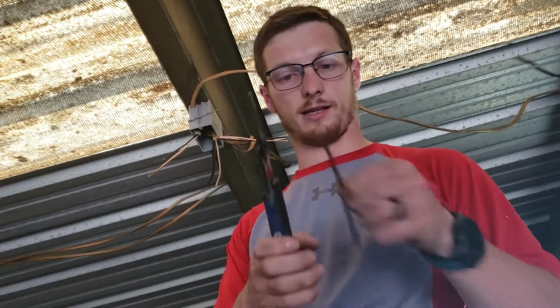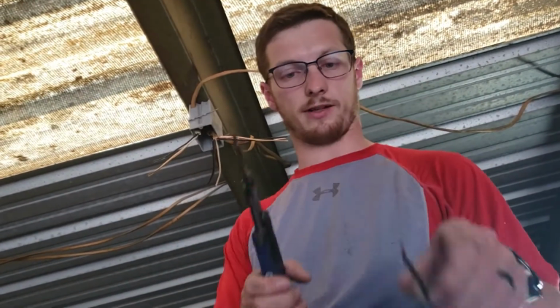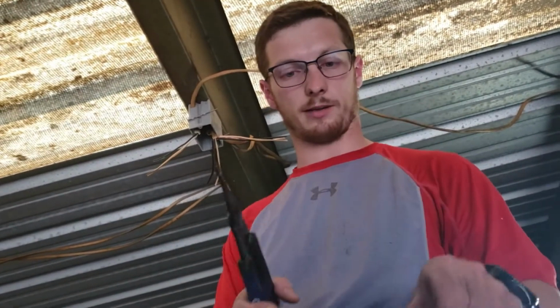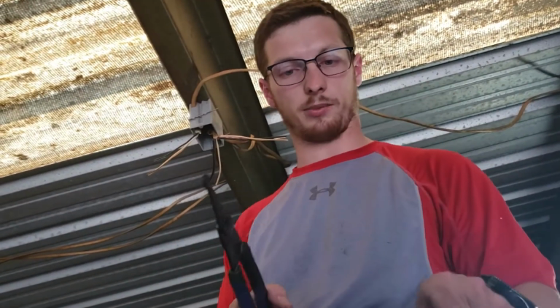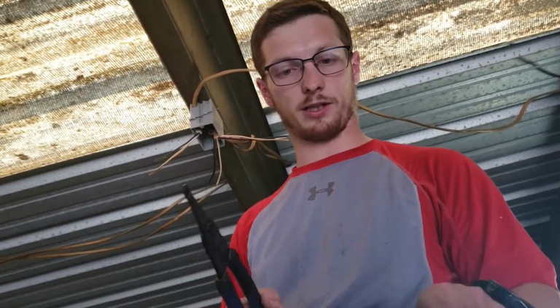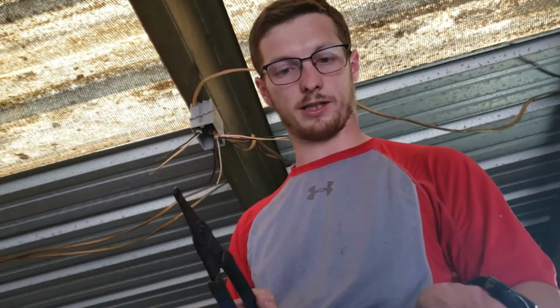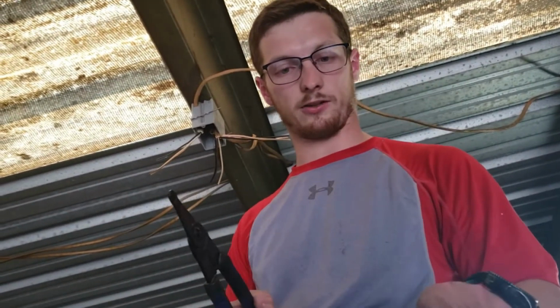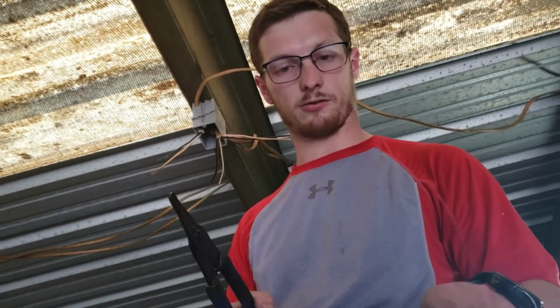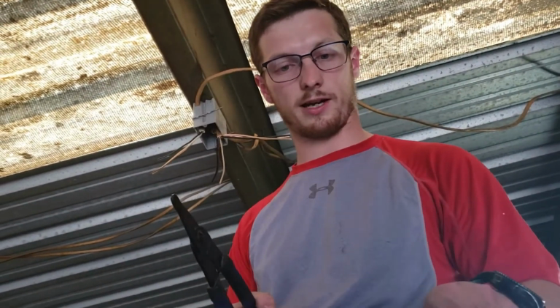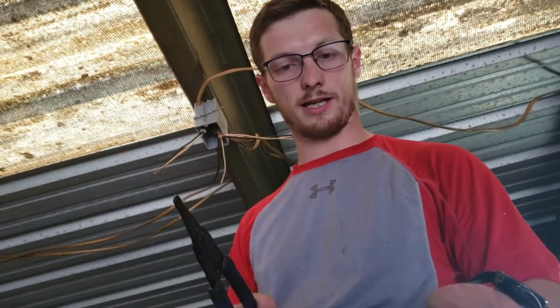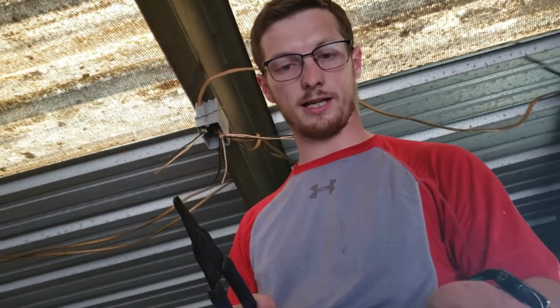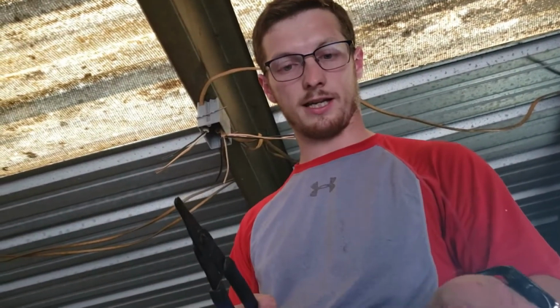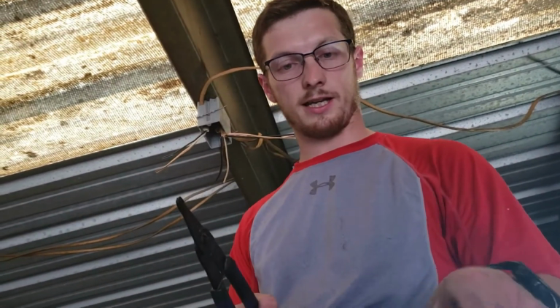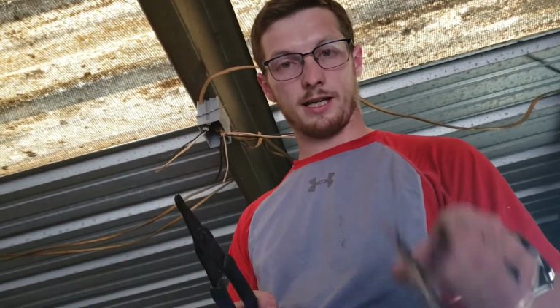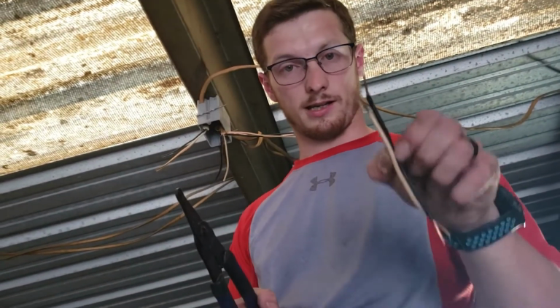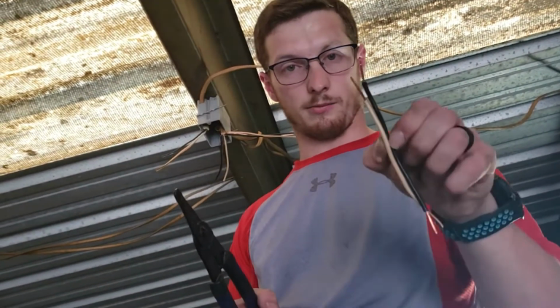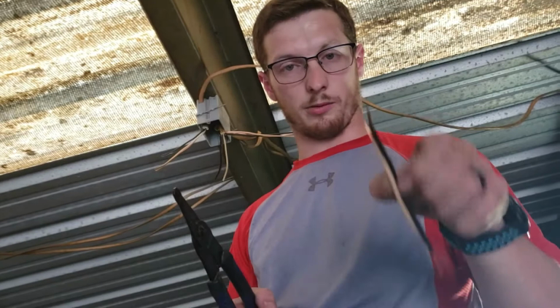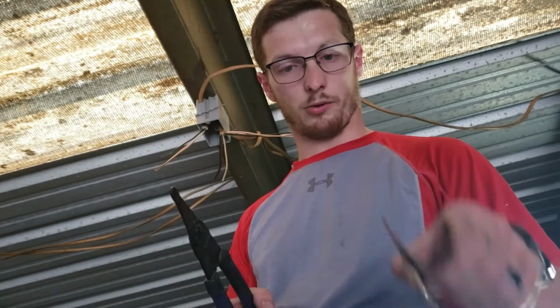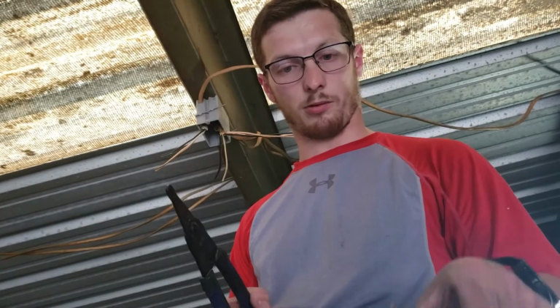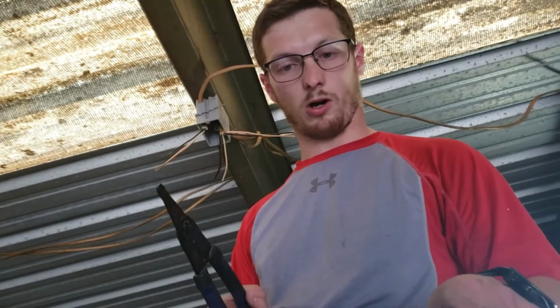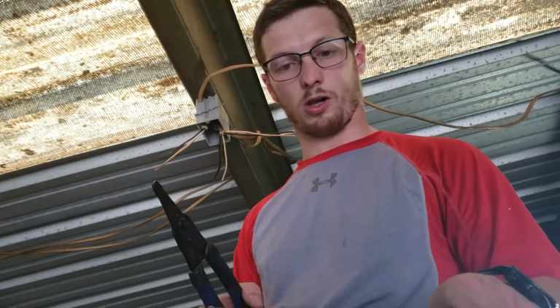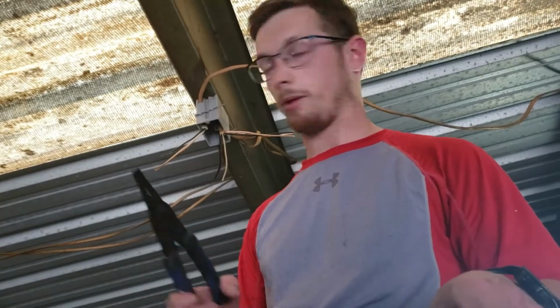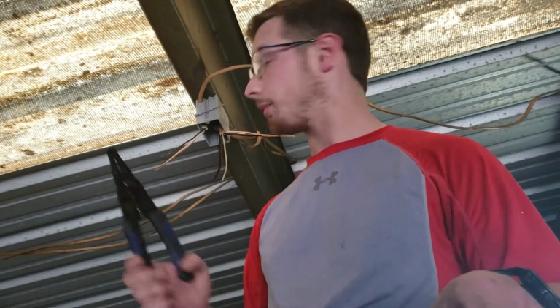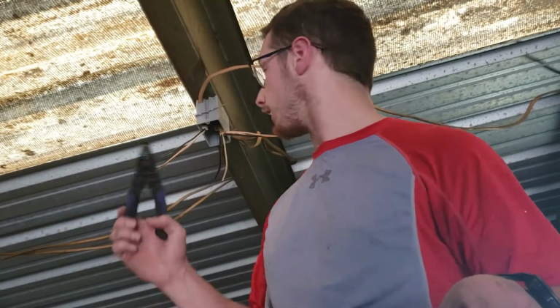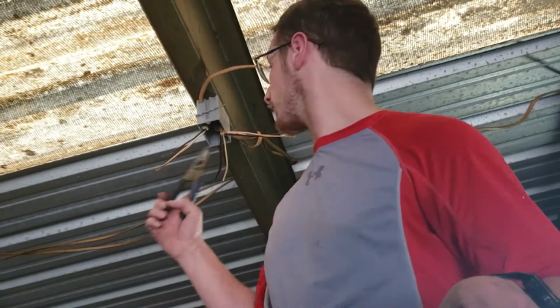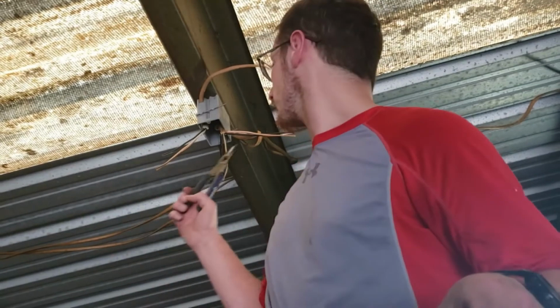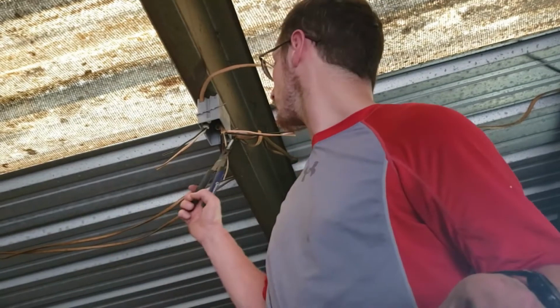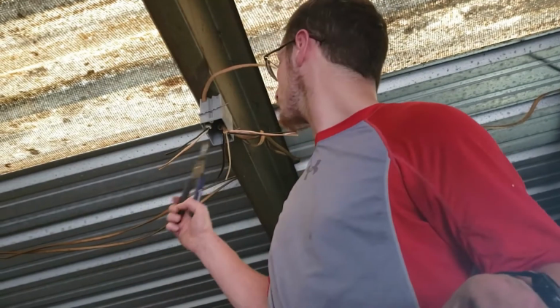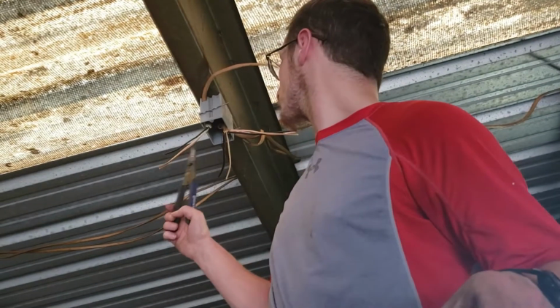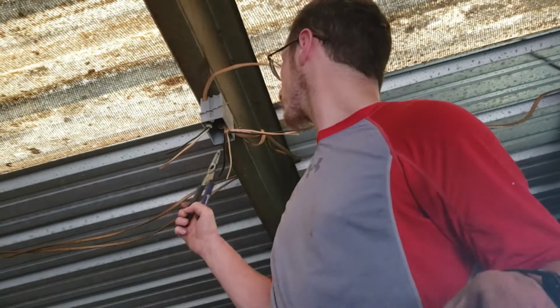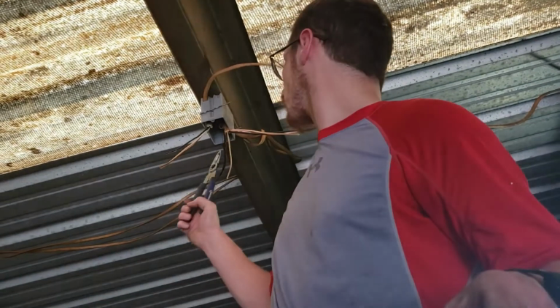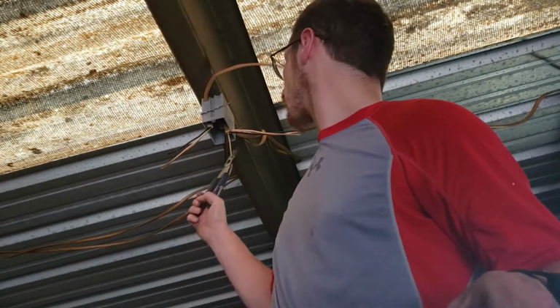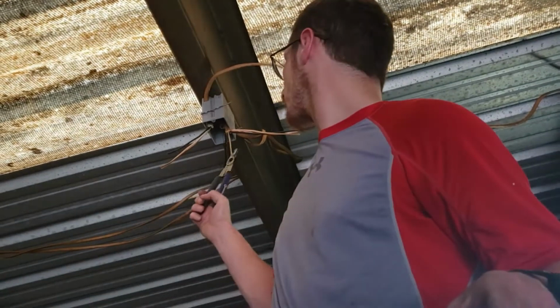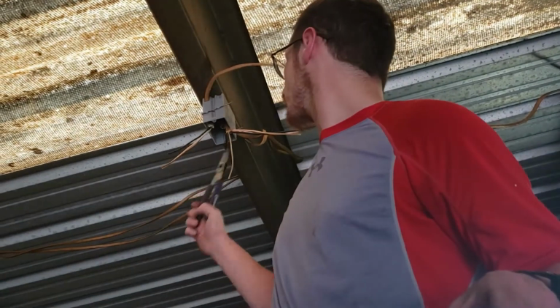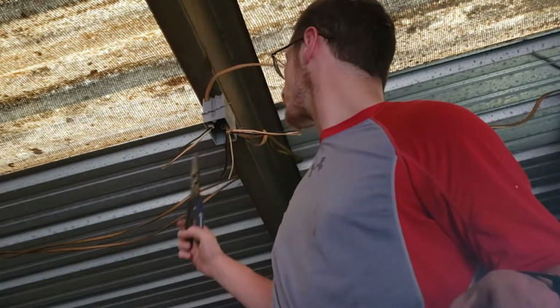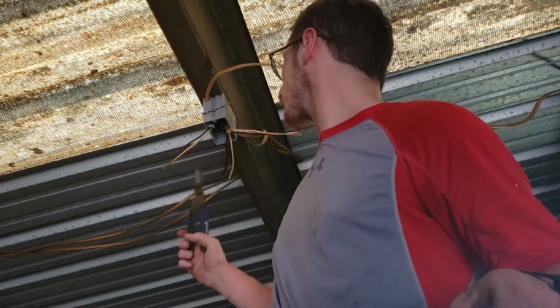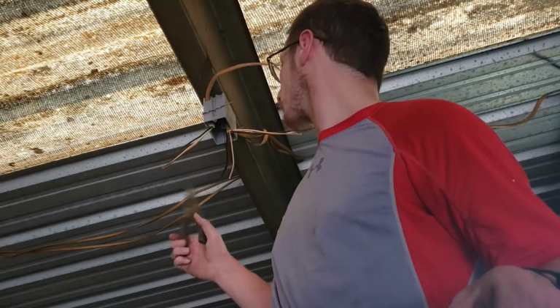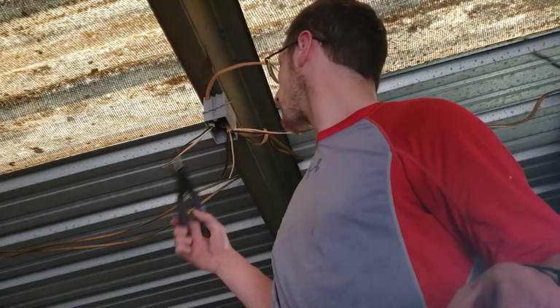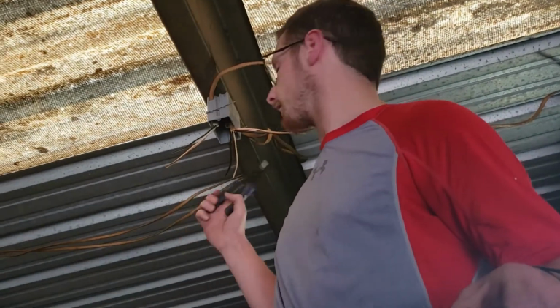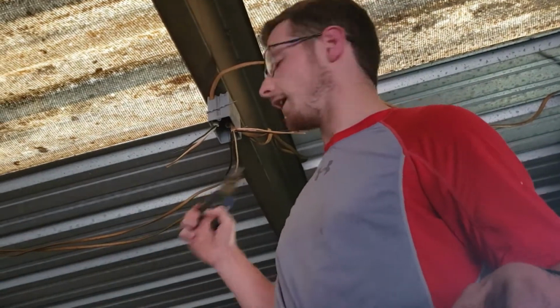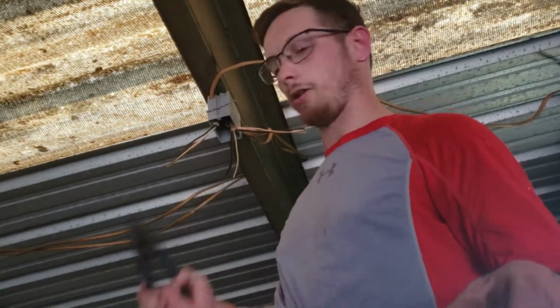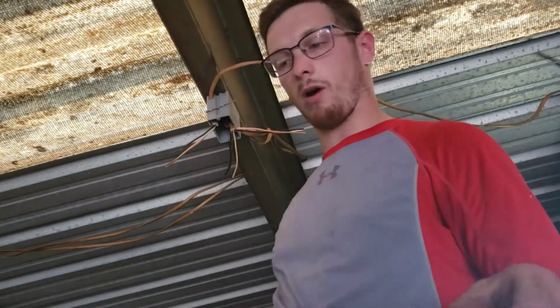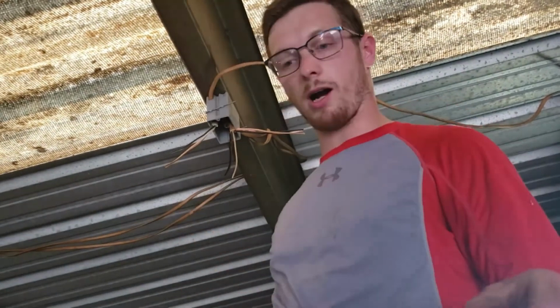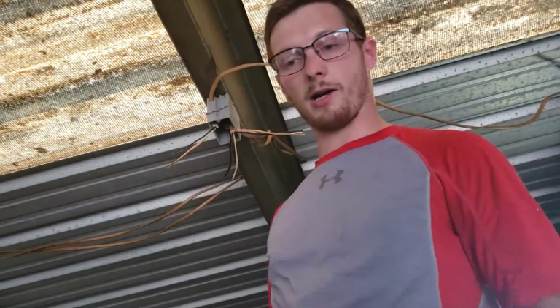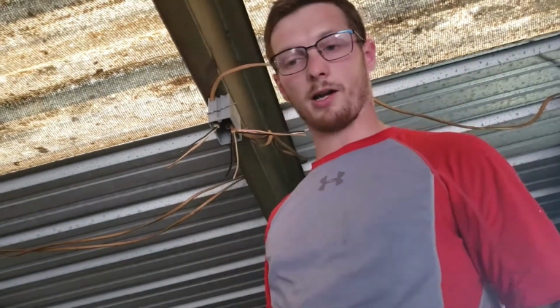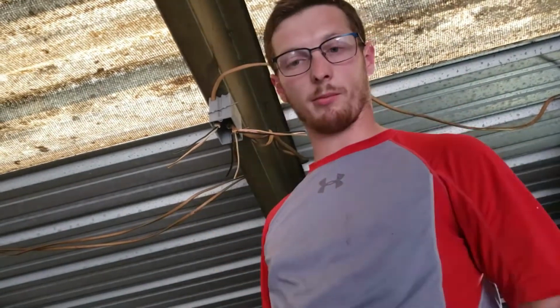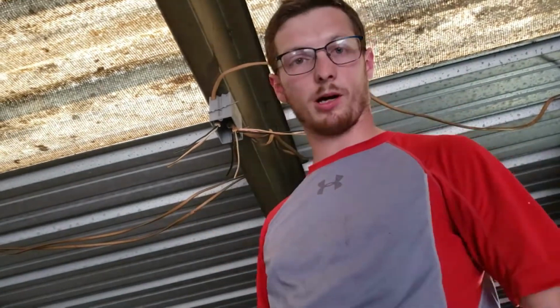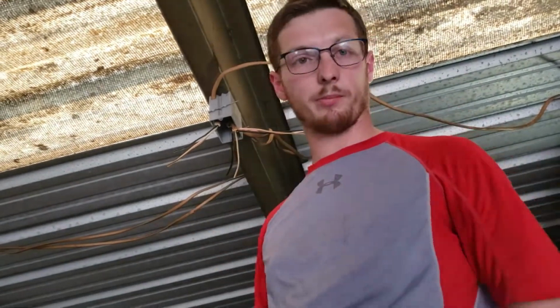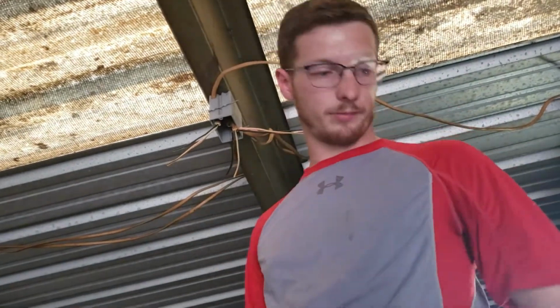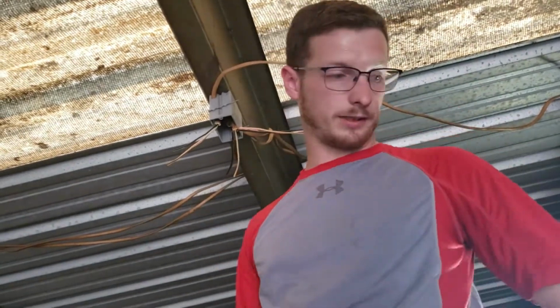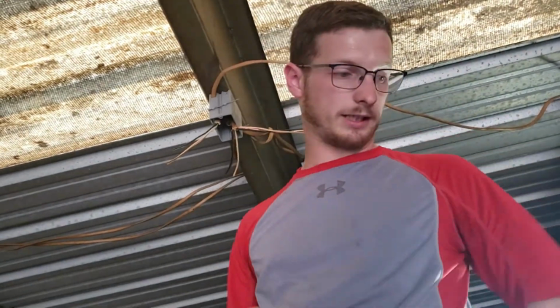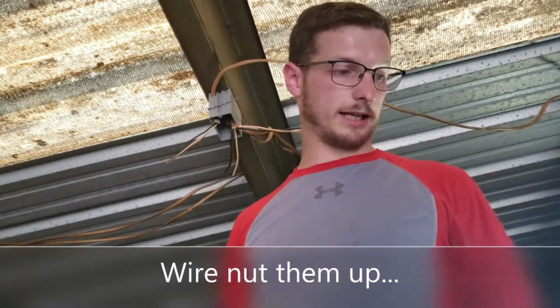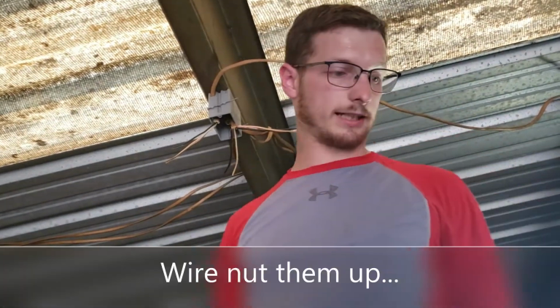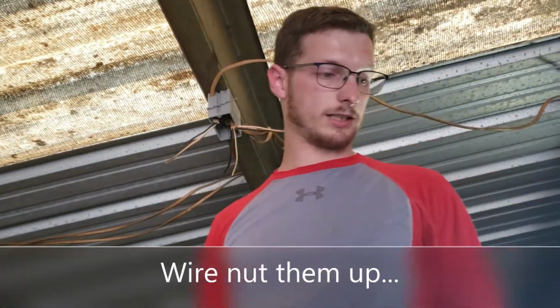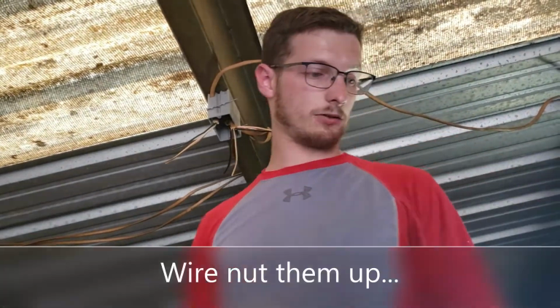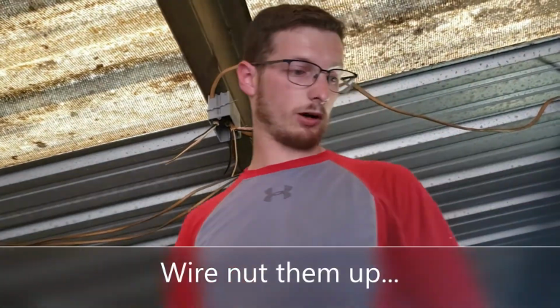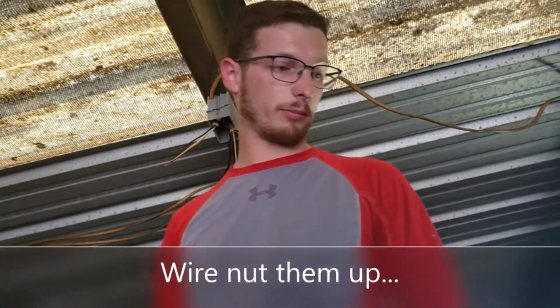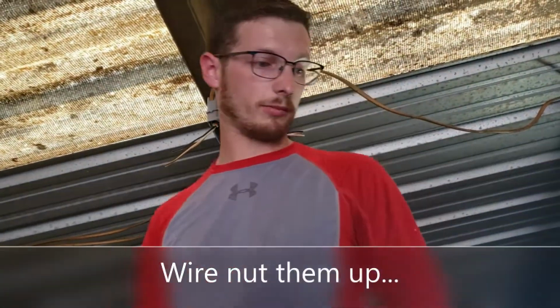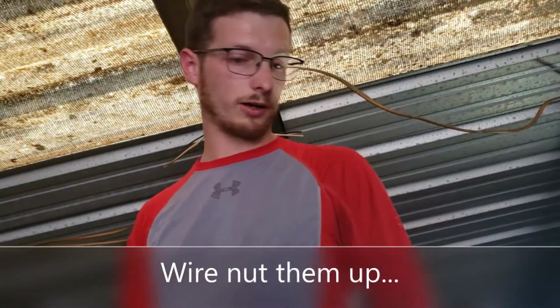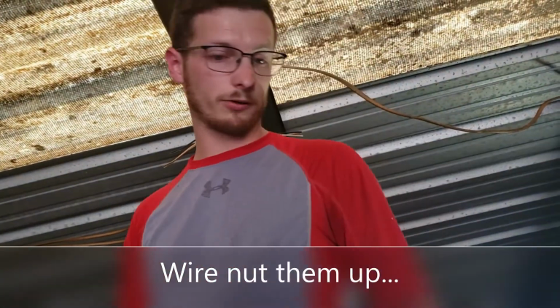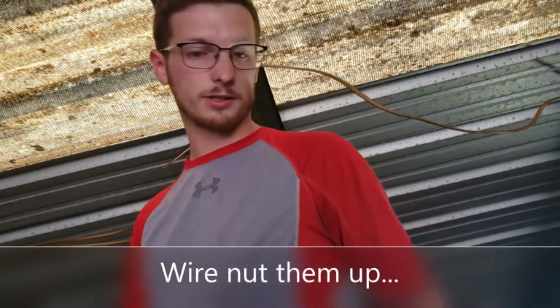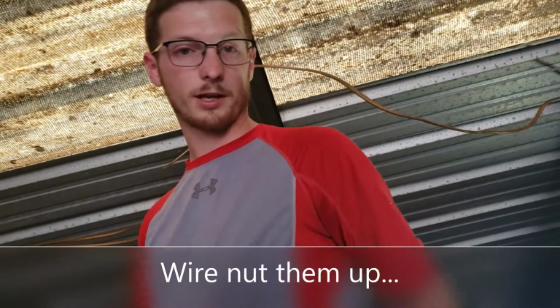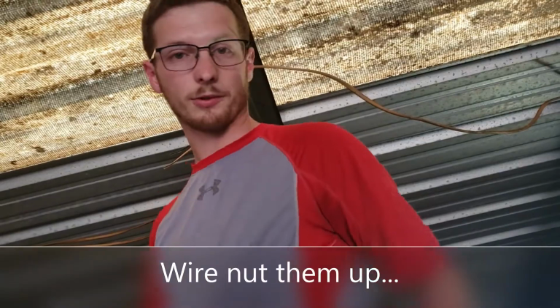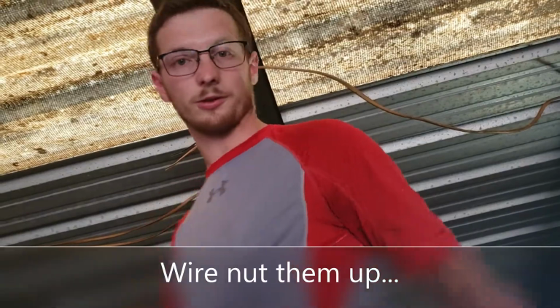And I've got pigtails ready. I'm going to put them all up here, strip all these, put them all together, wire nut them up, and connect it to our receptacle.